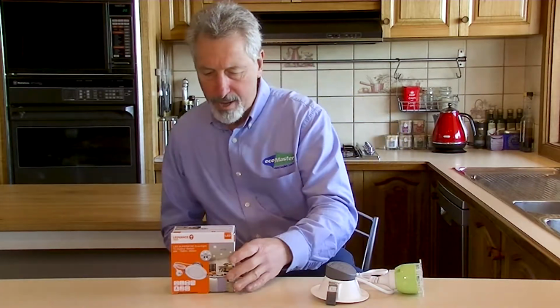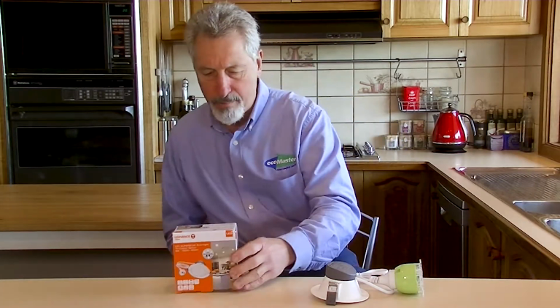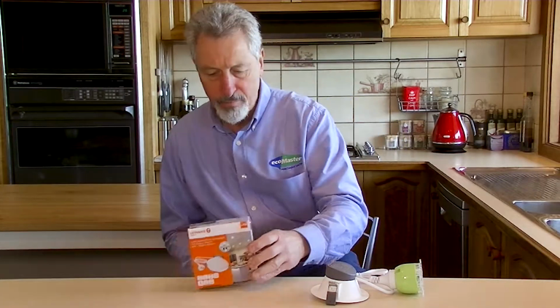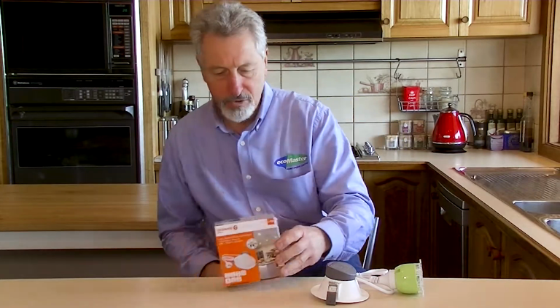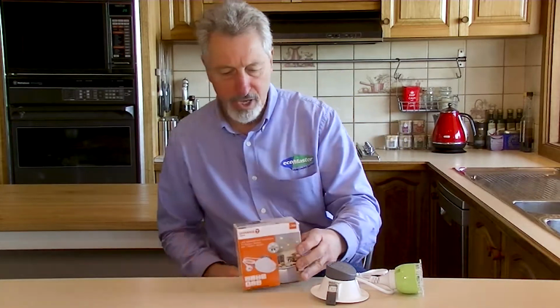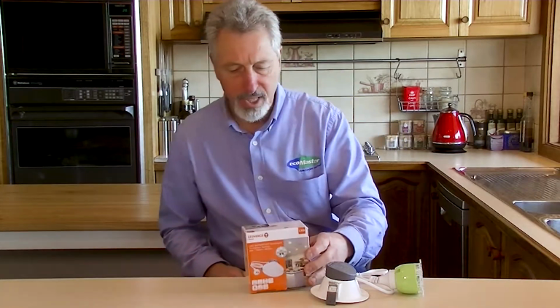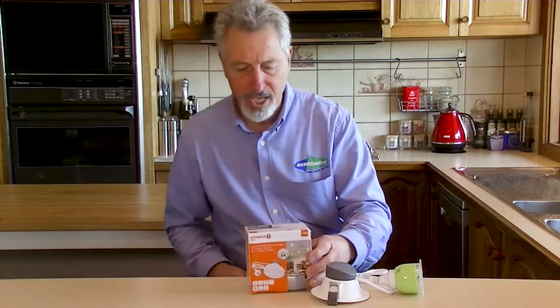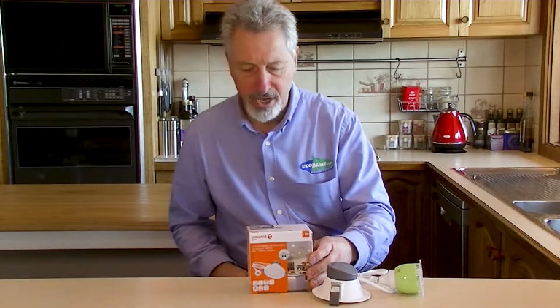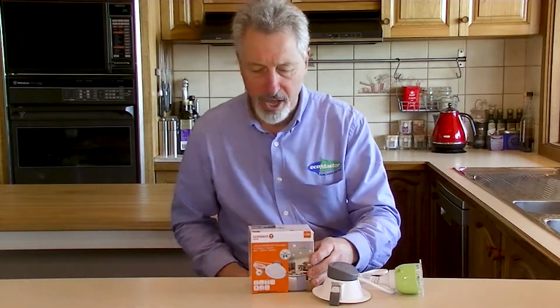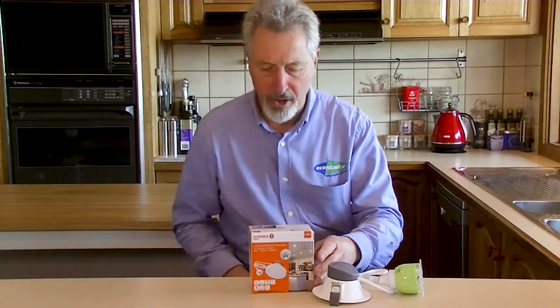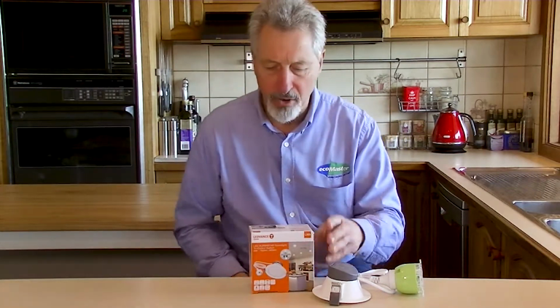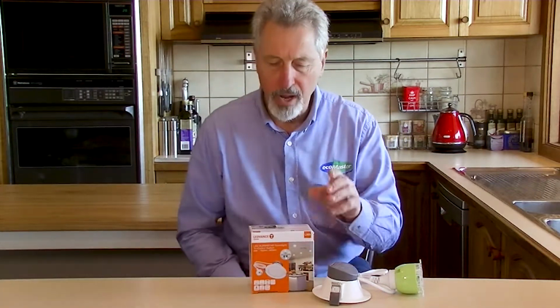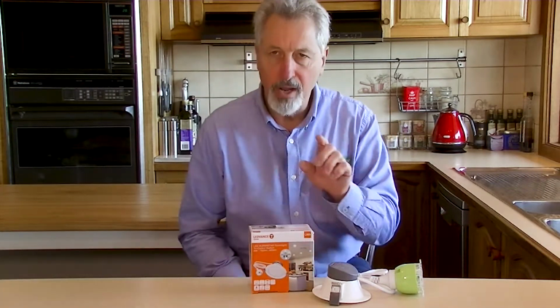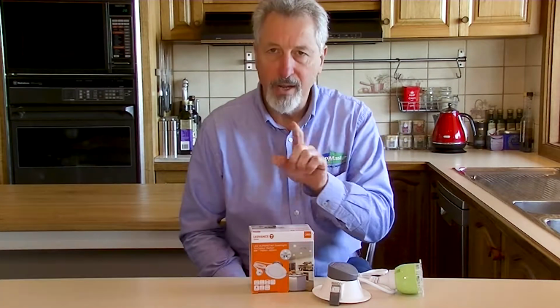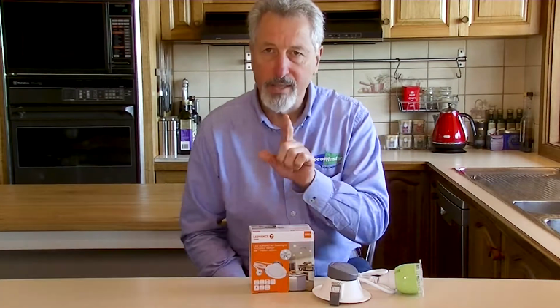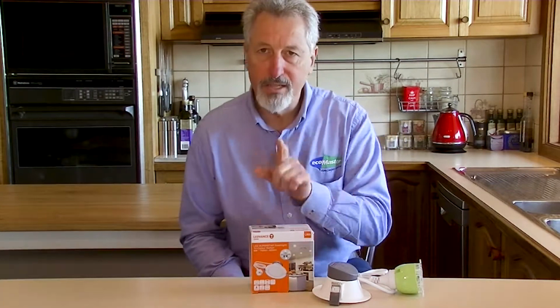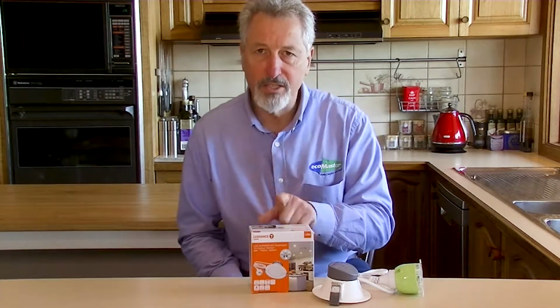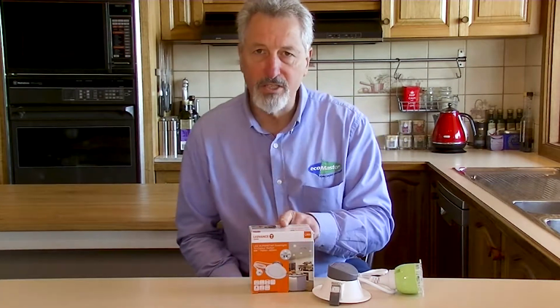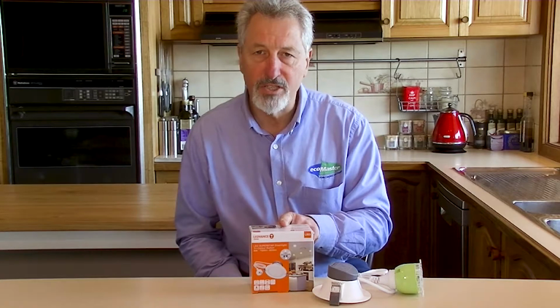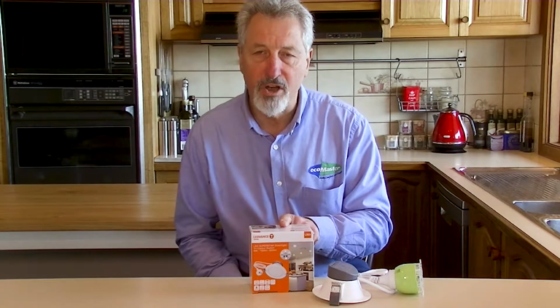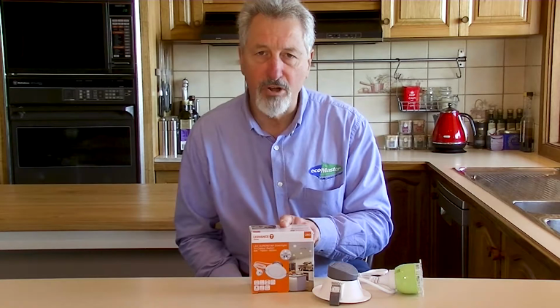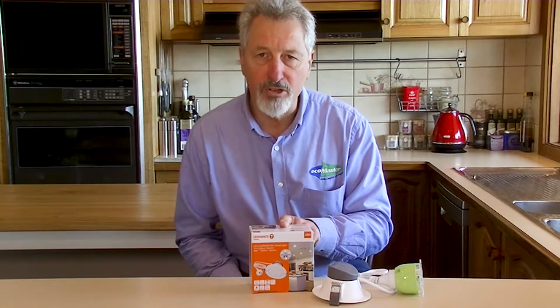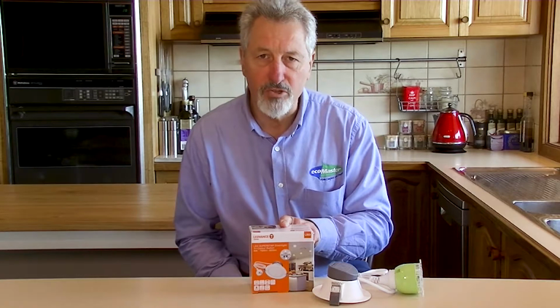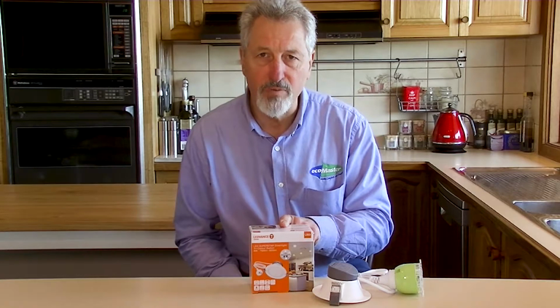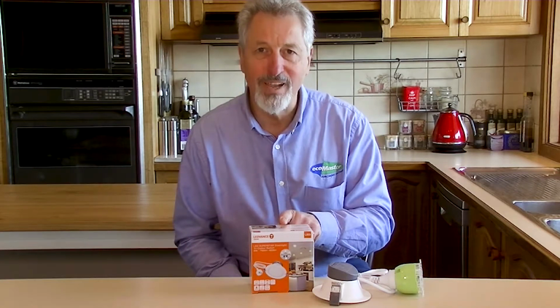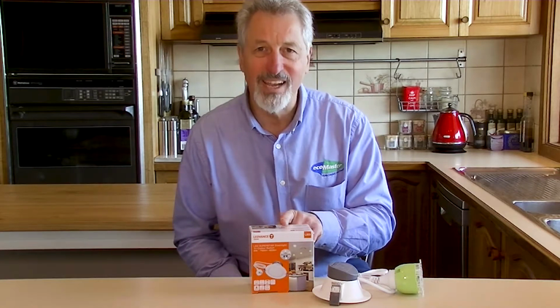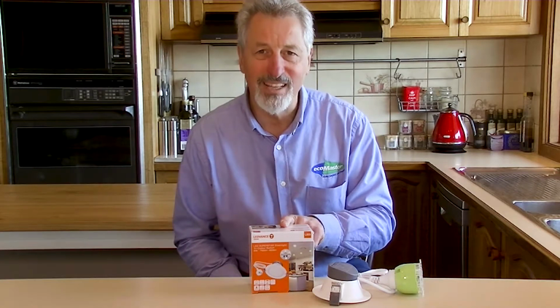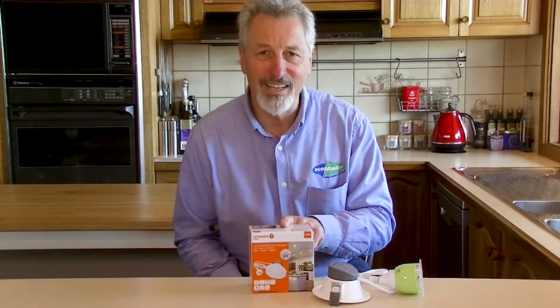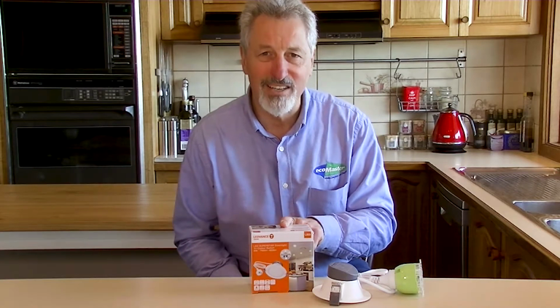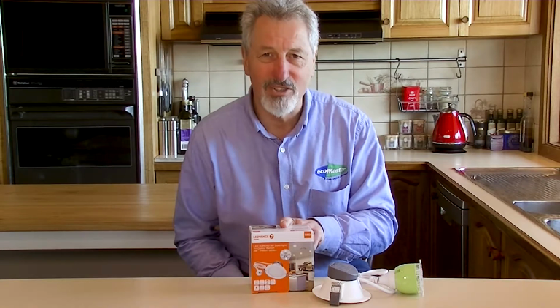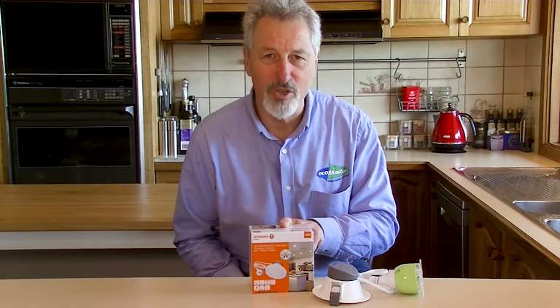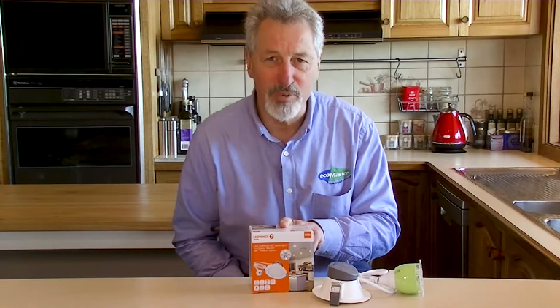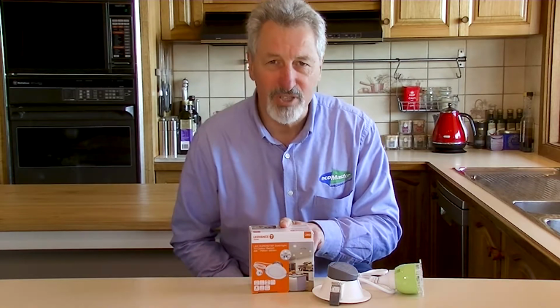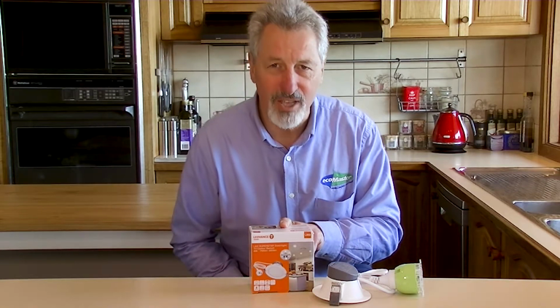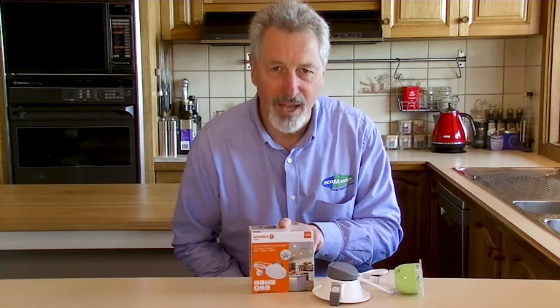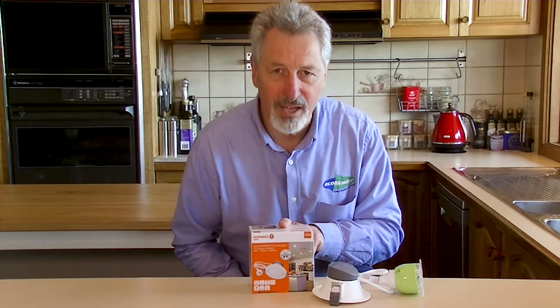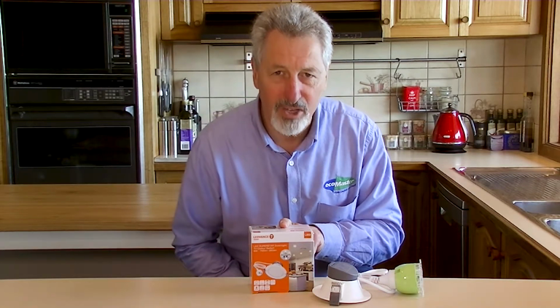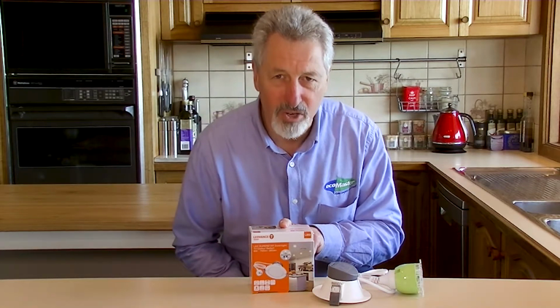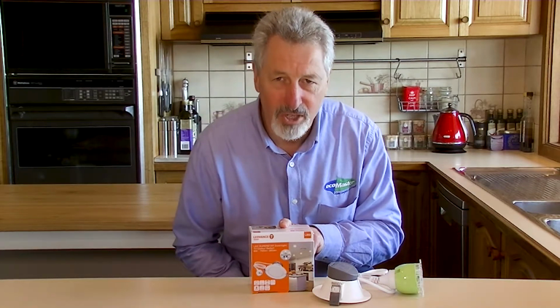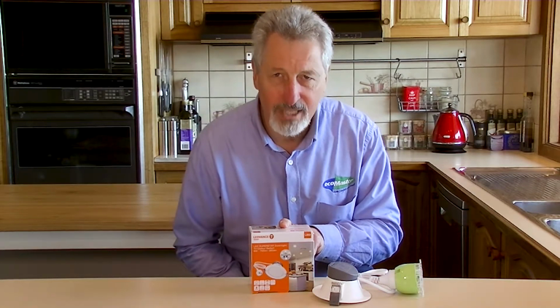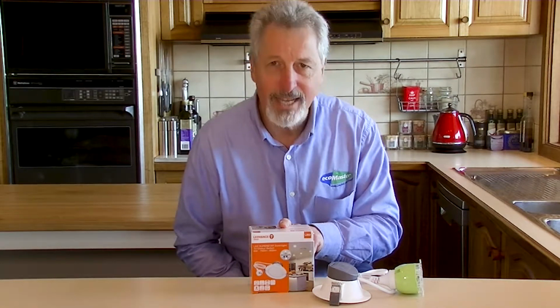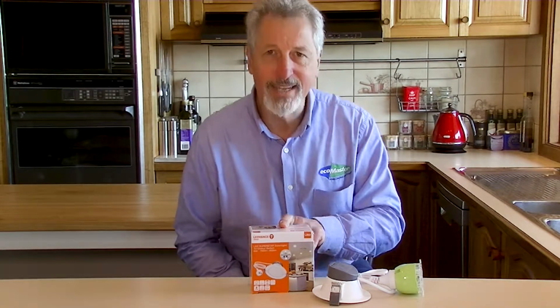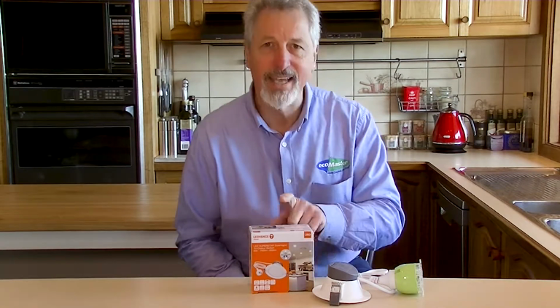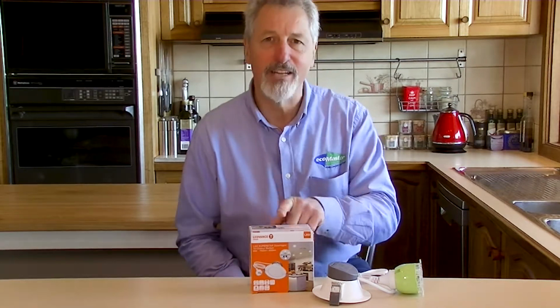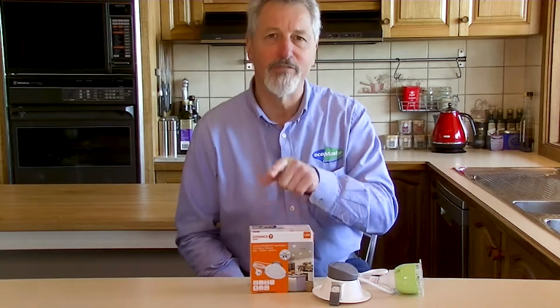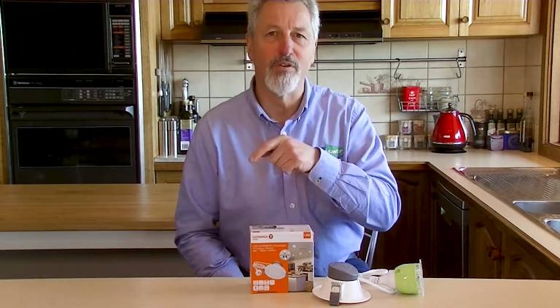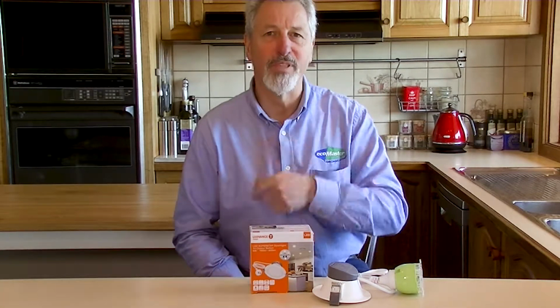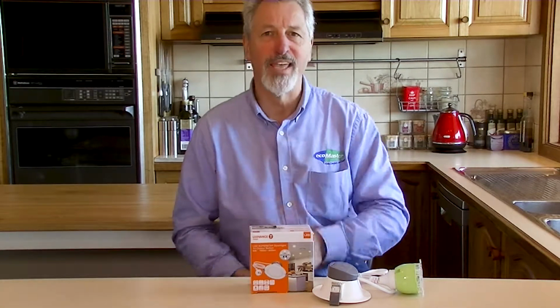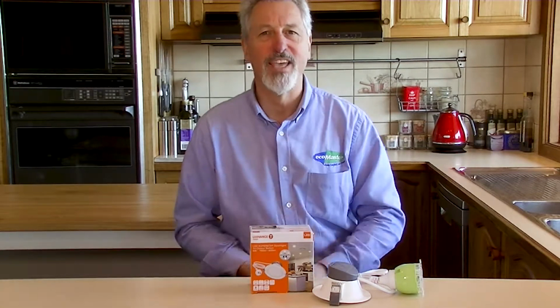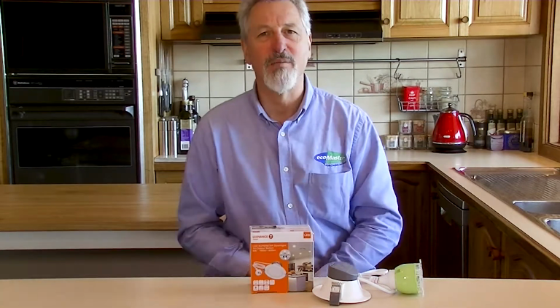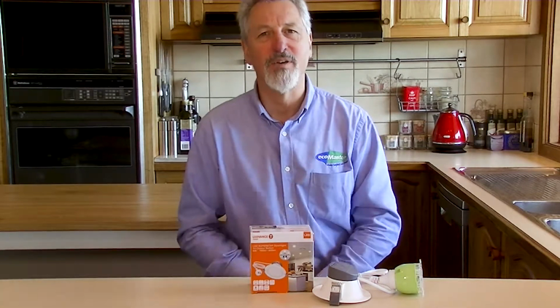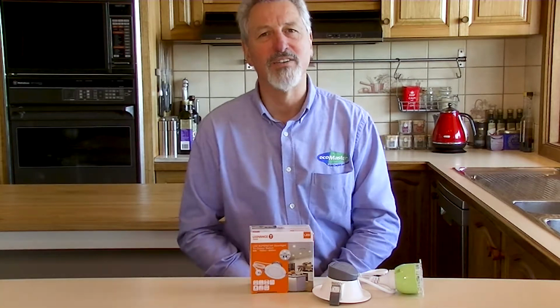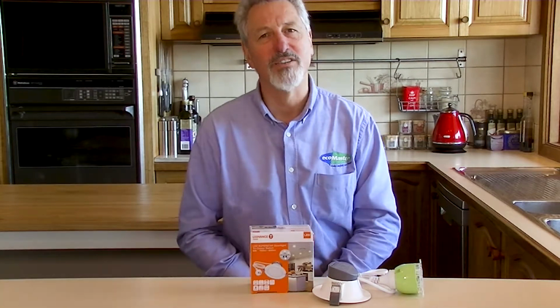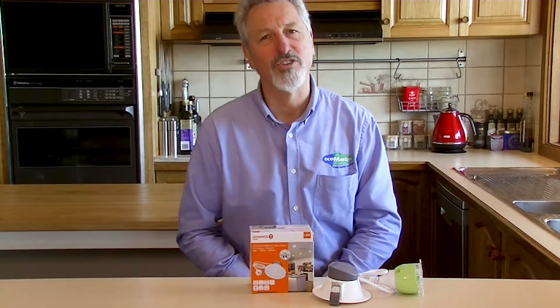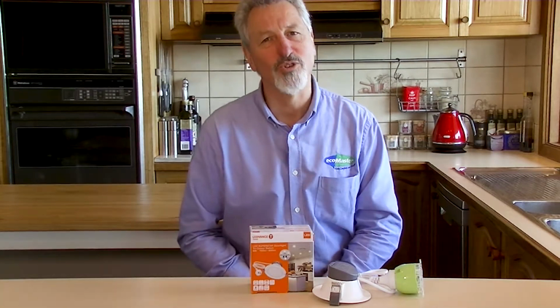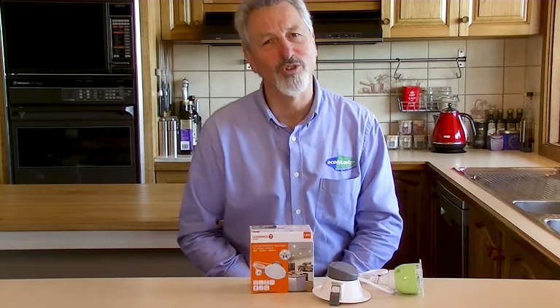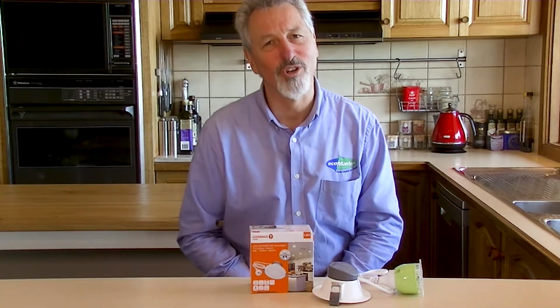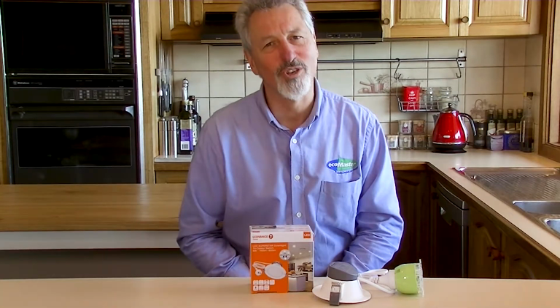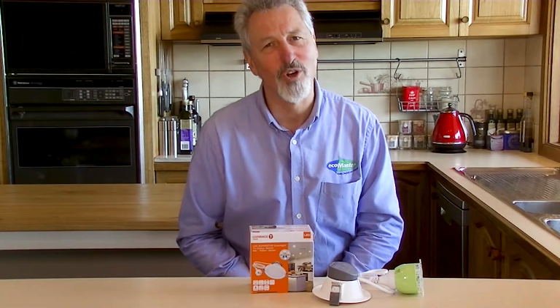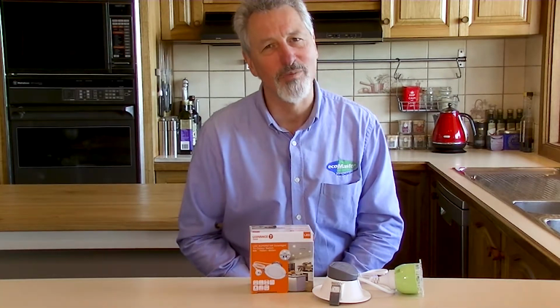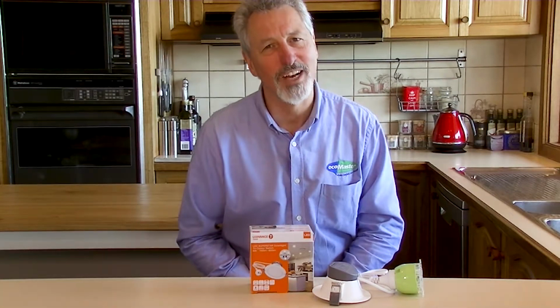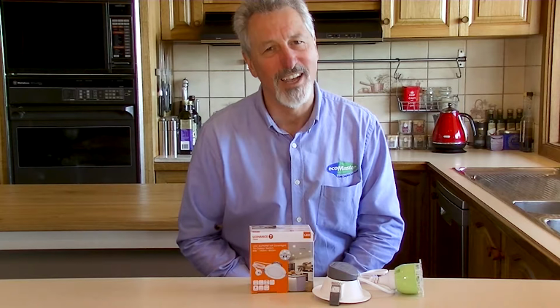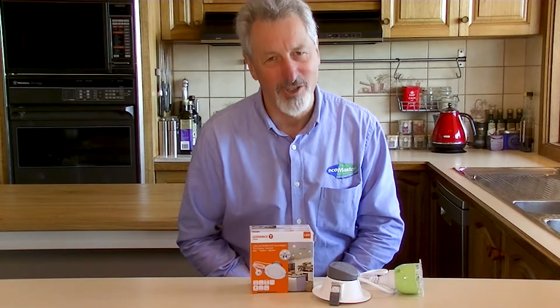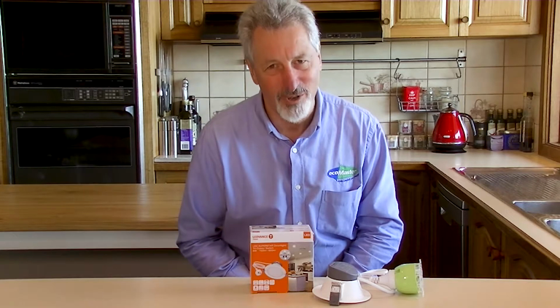So there you go — this is the Osram LED Superstar unit. Get it from ecomasterstore.com.au.